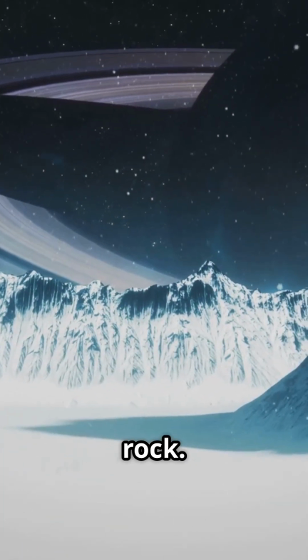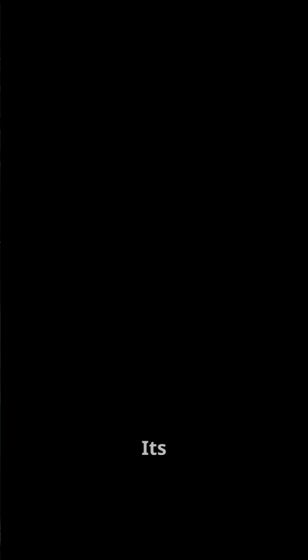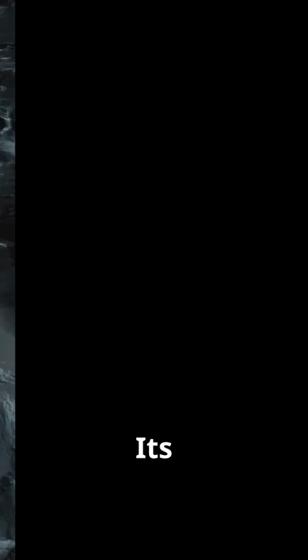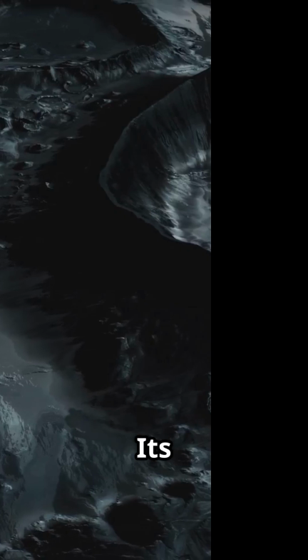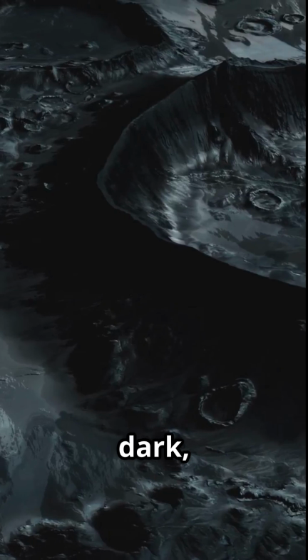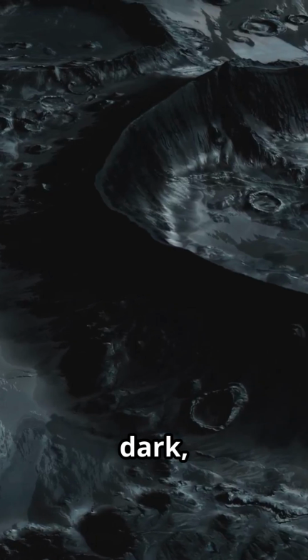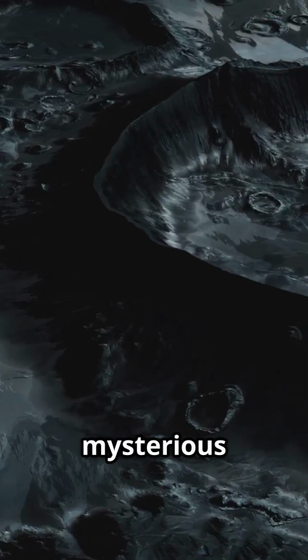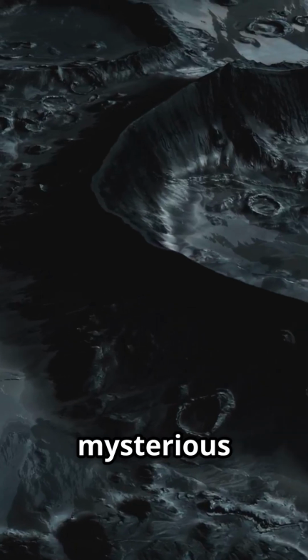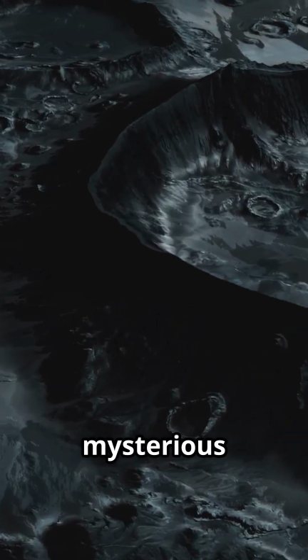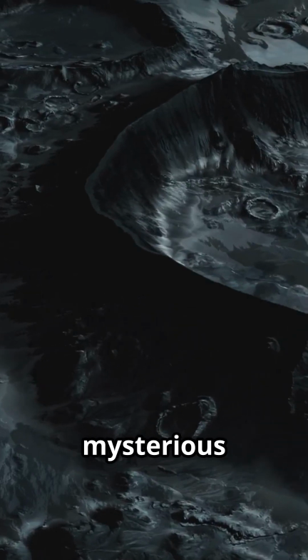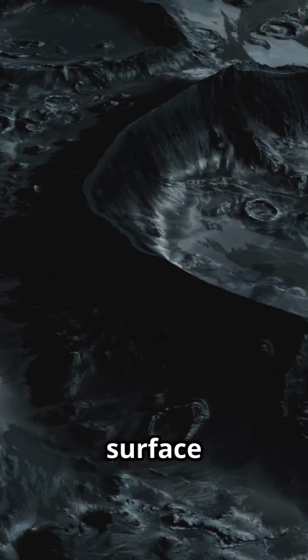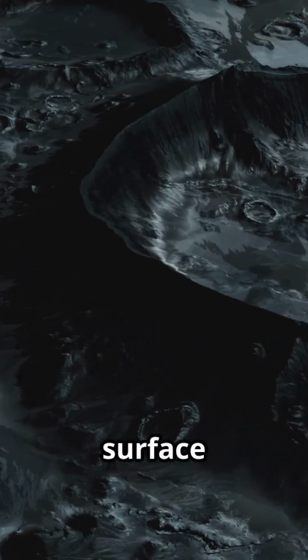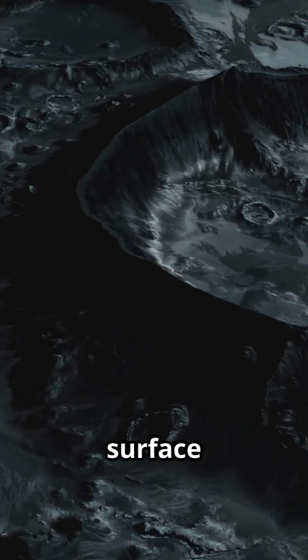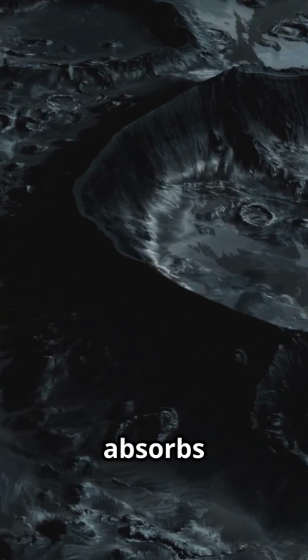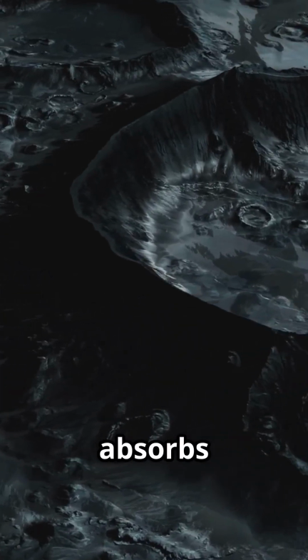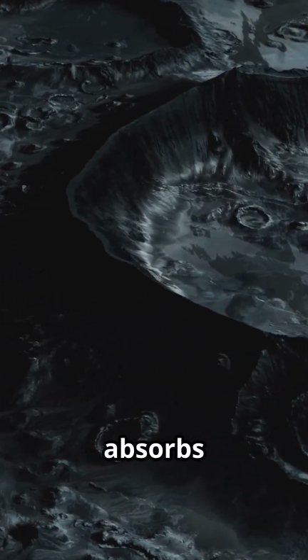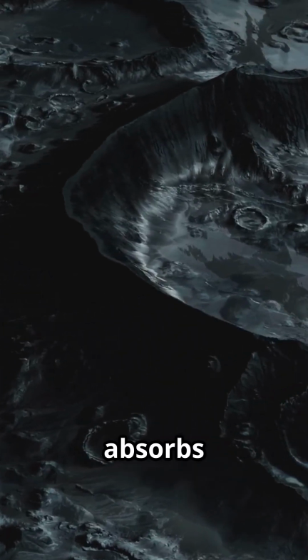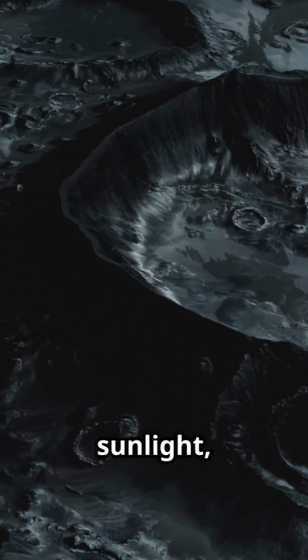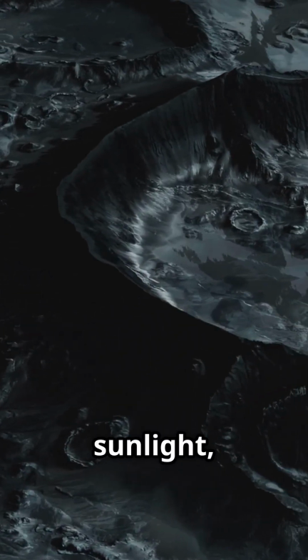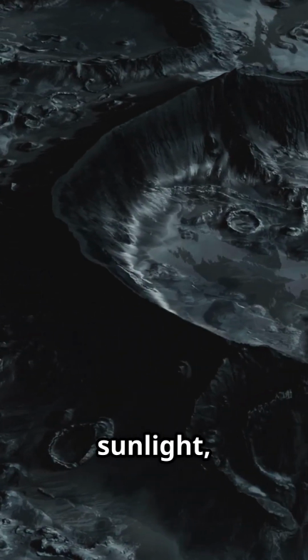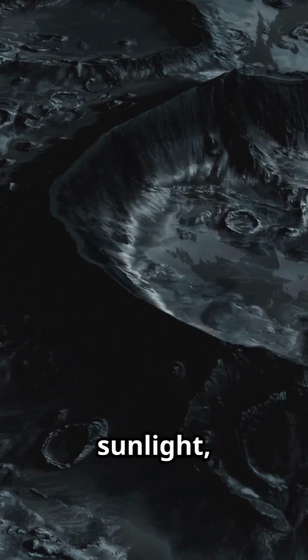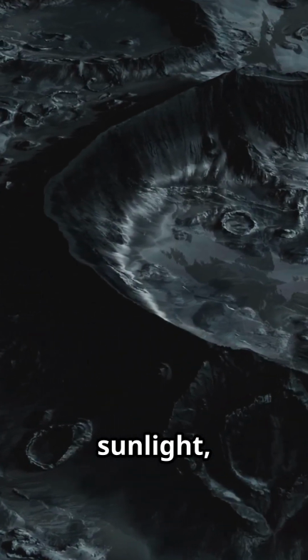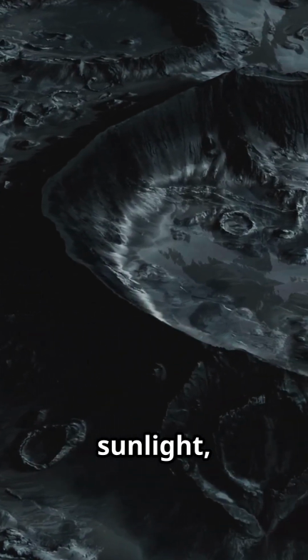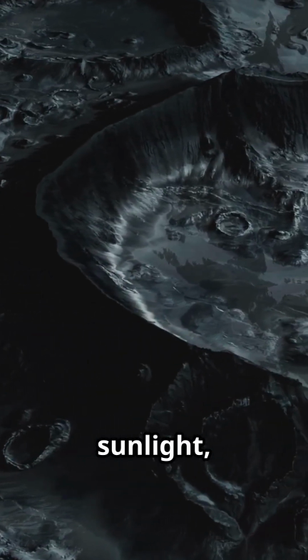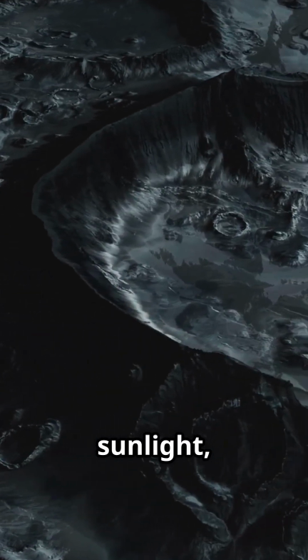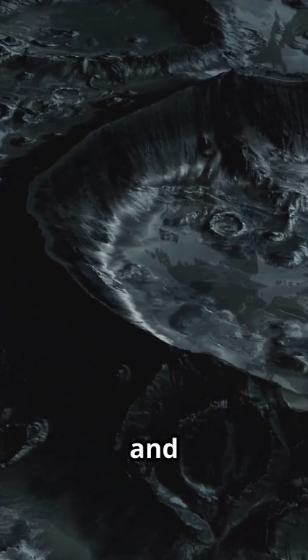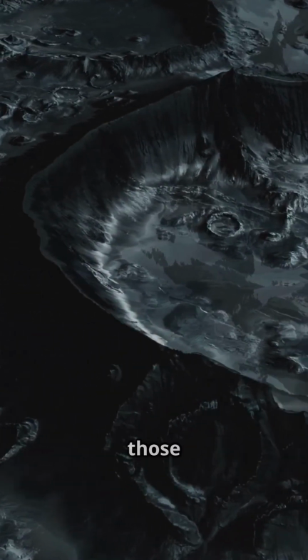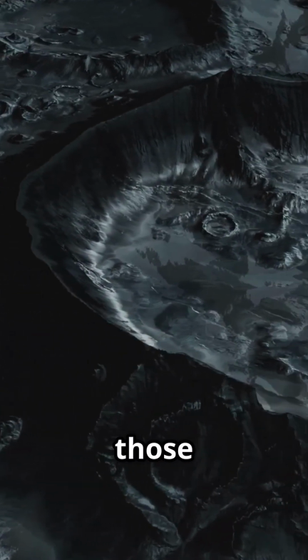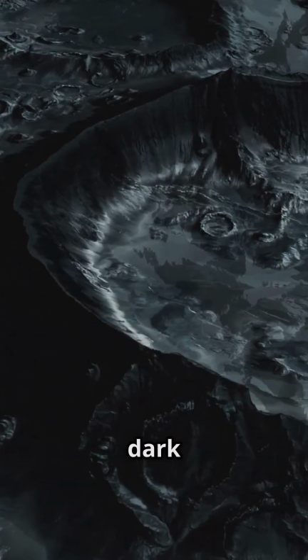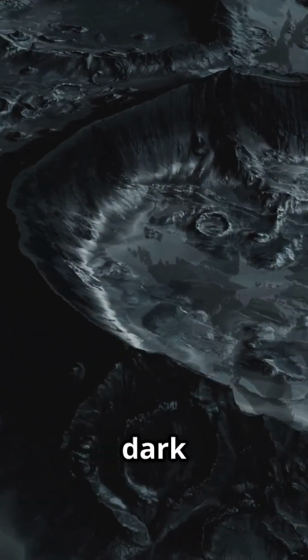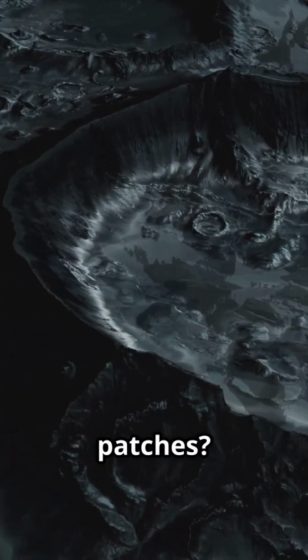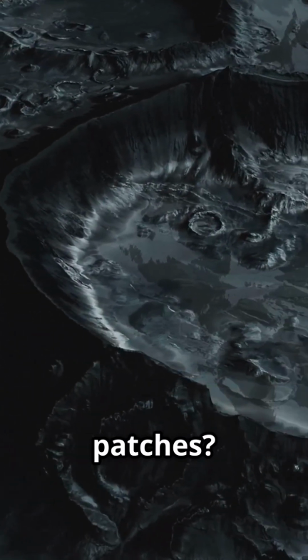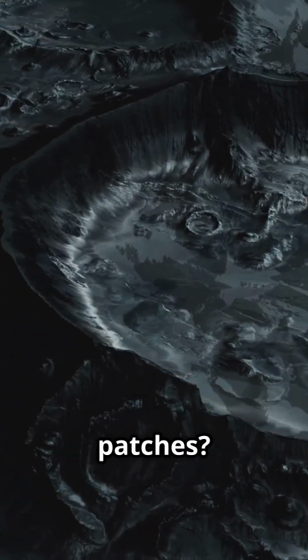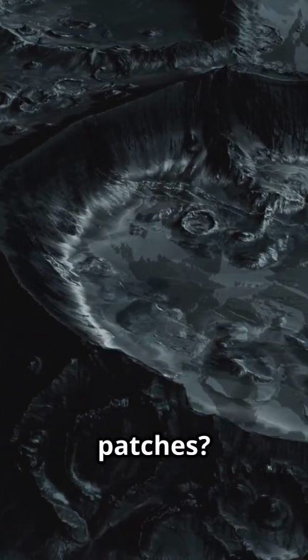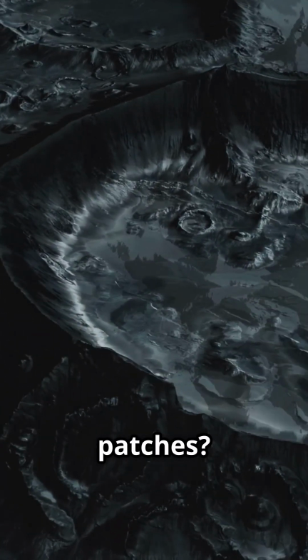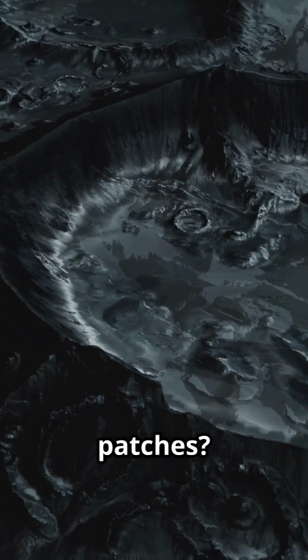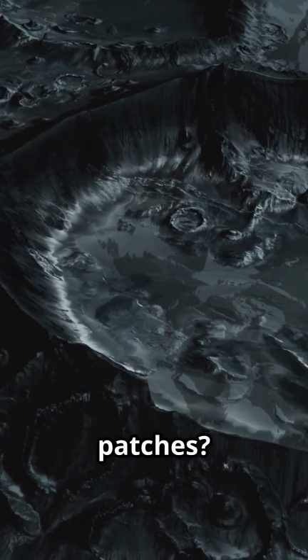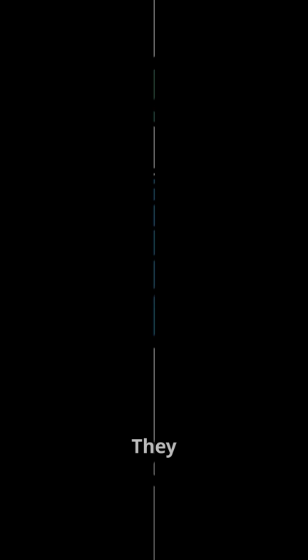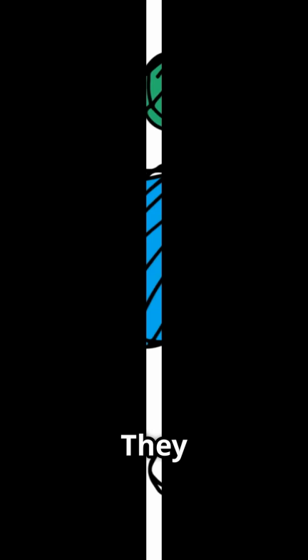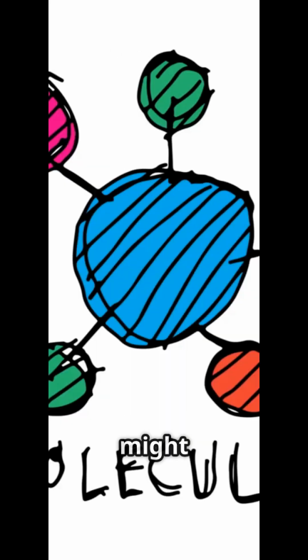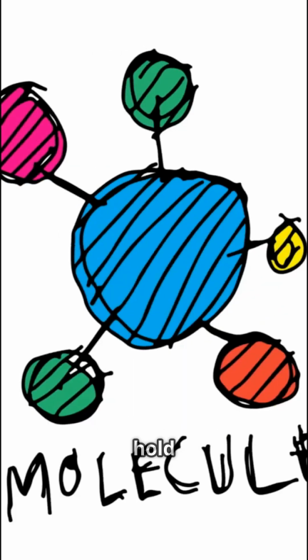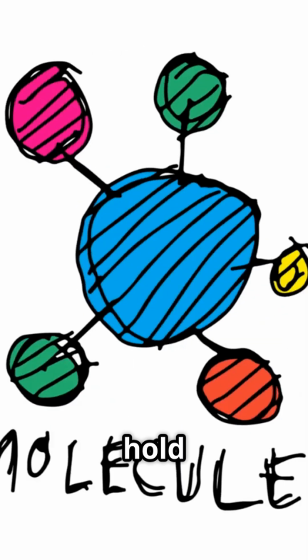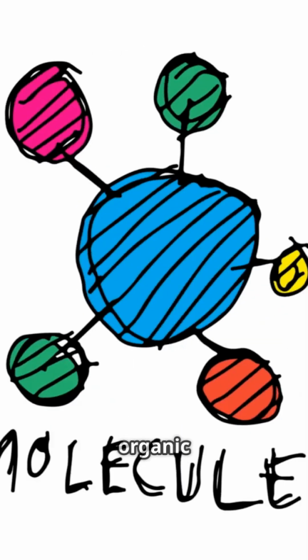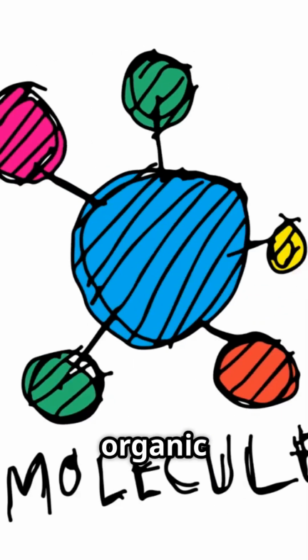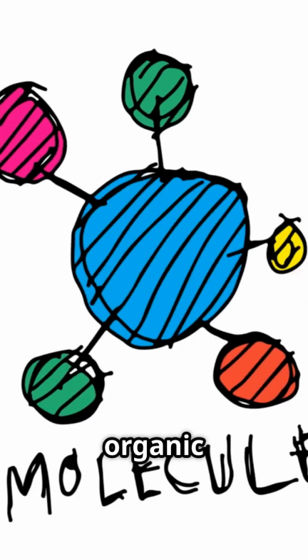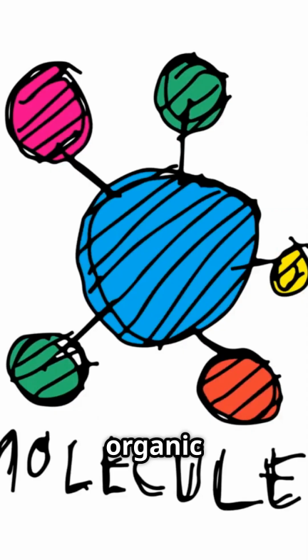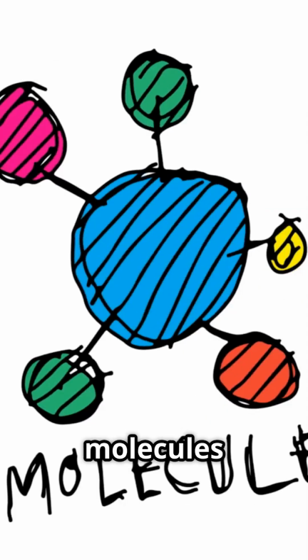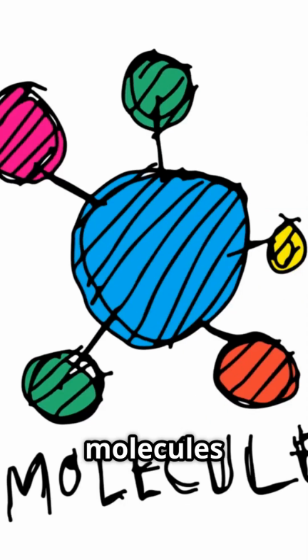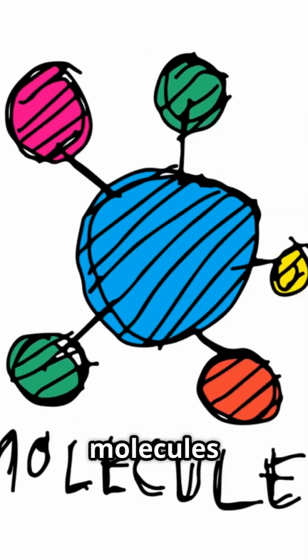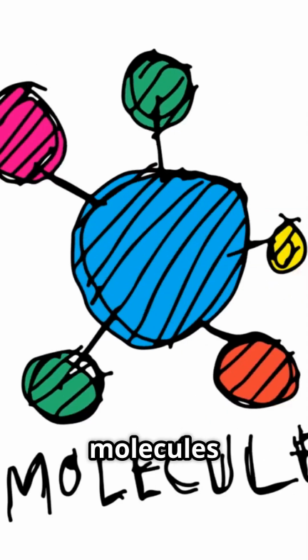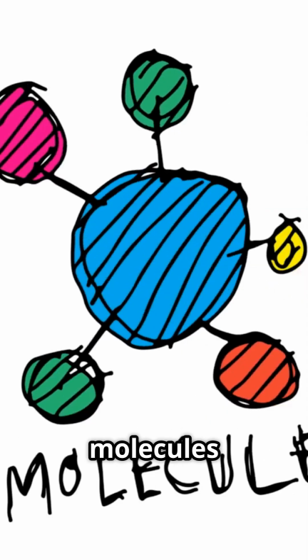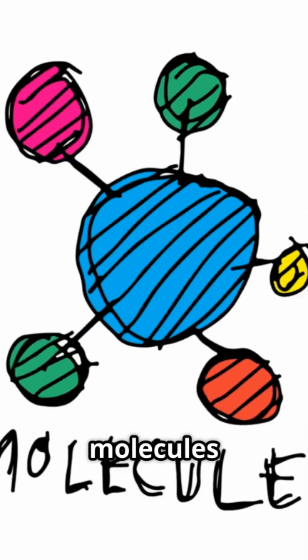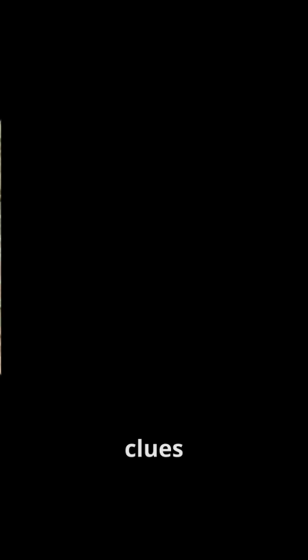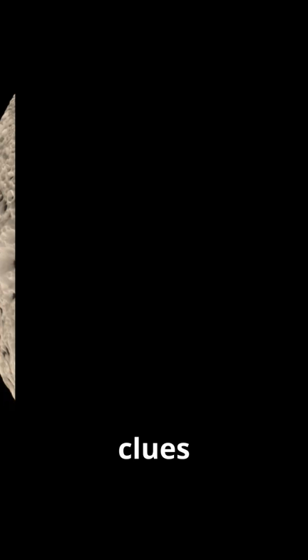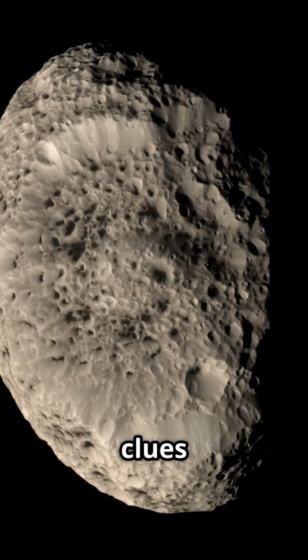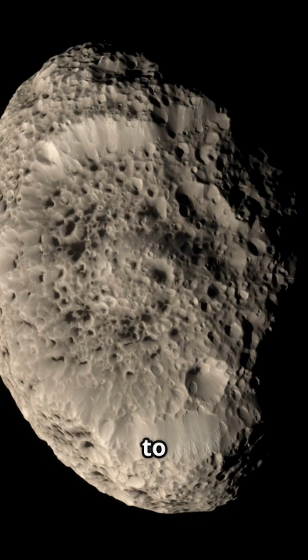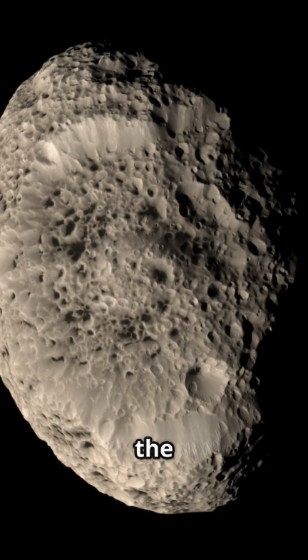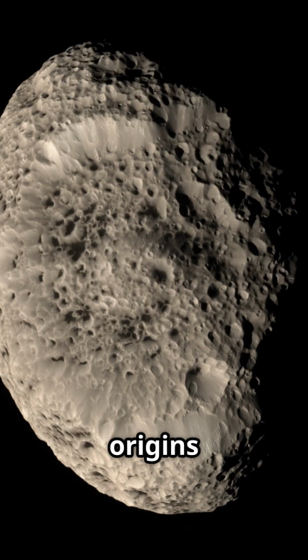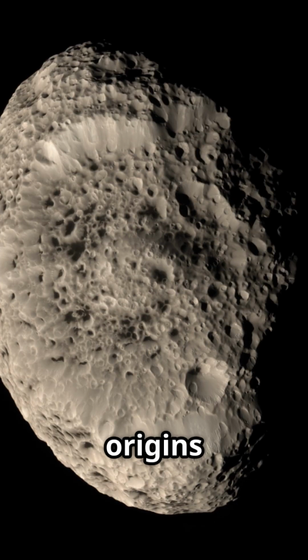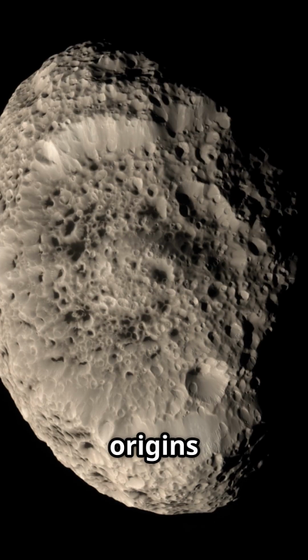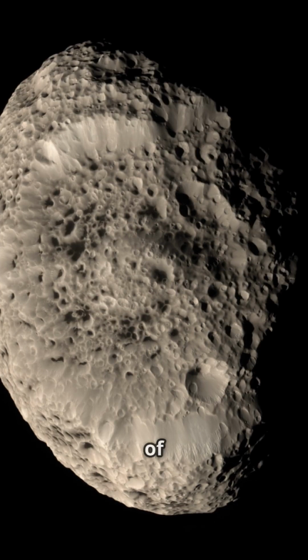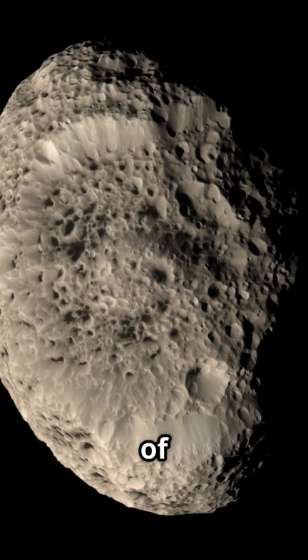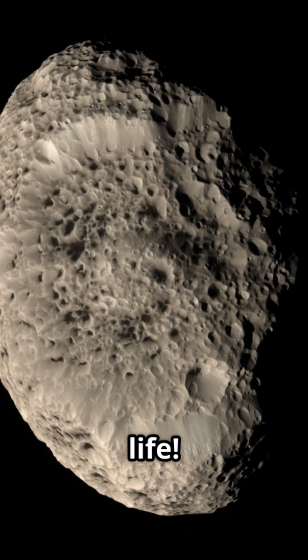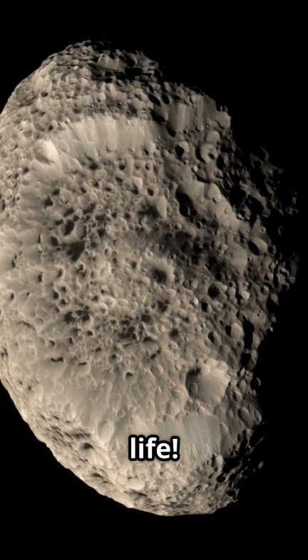Its dark, mysterious surface absorbs sunlight. And those dark patches? They might hold organic molecules — clues to the origins of life.